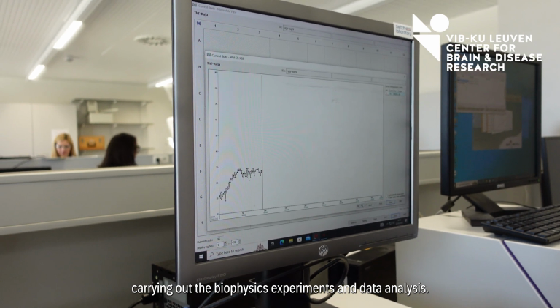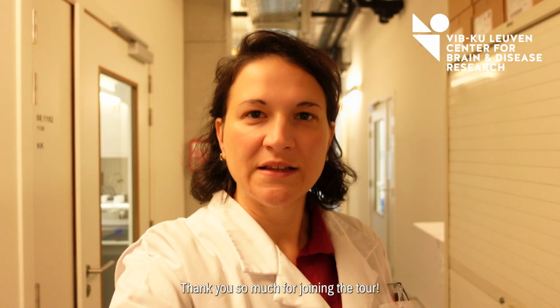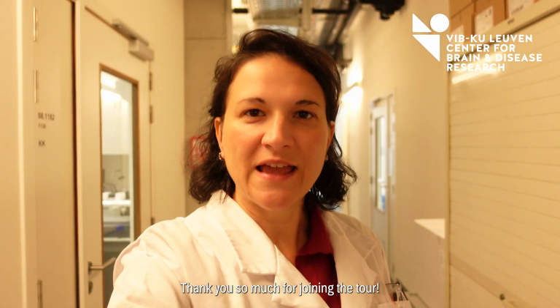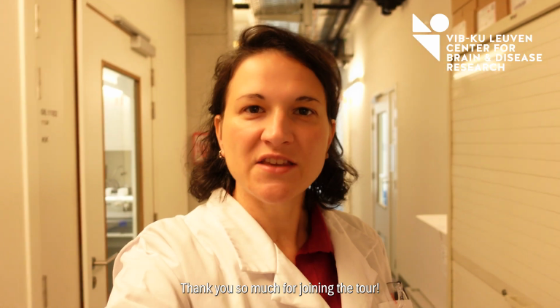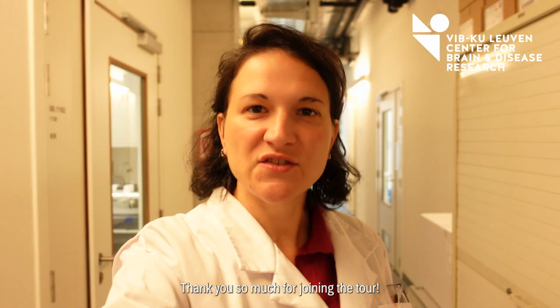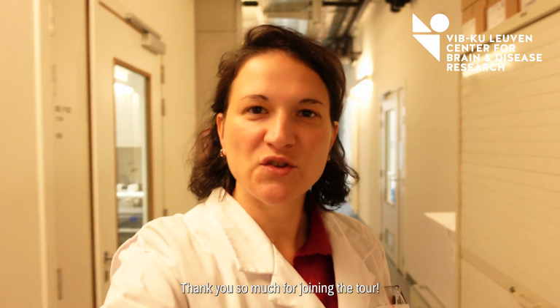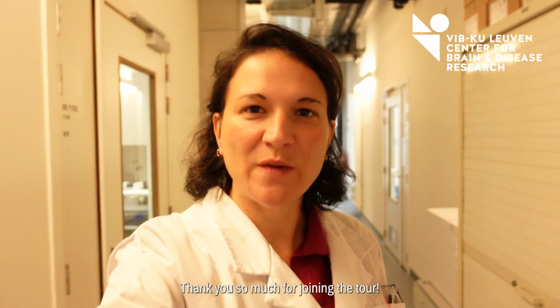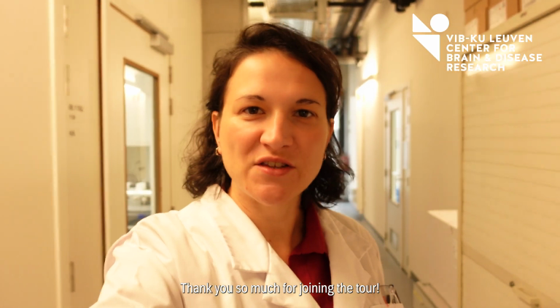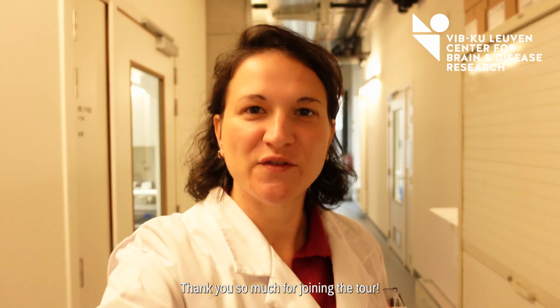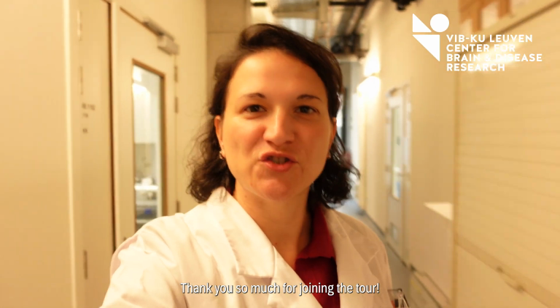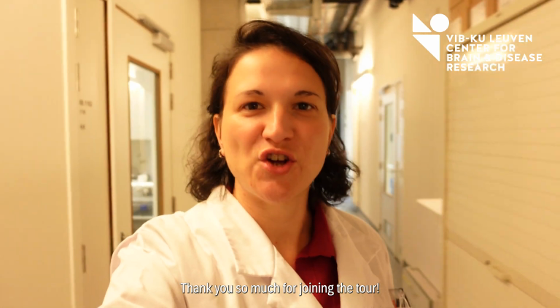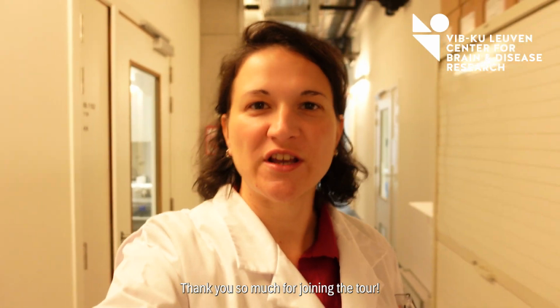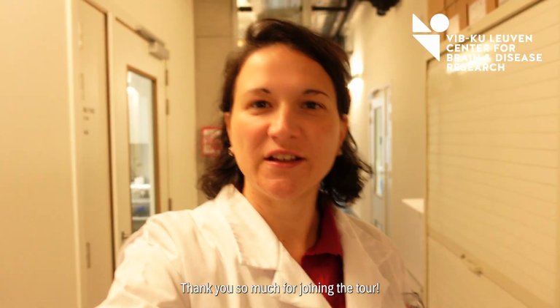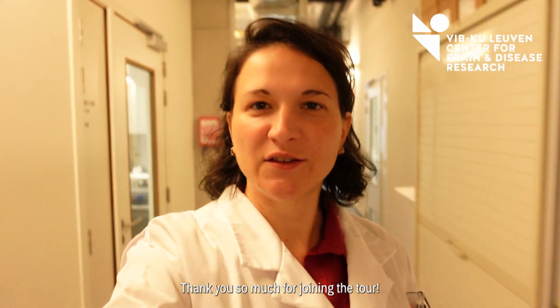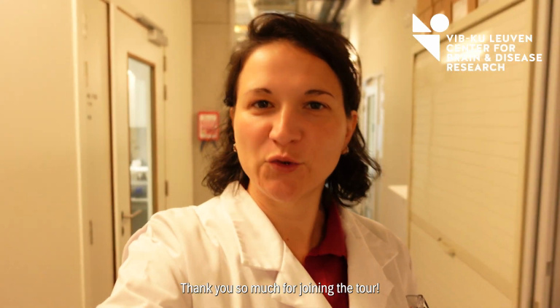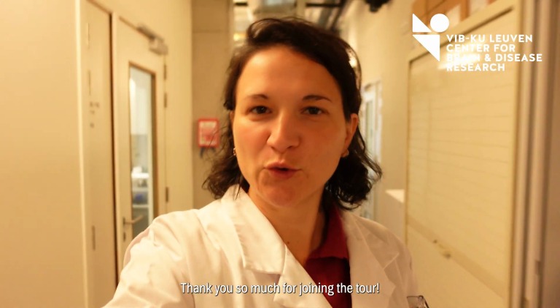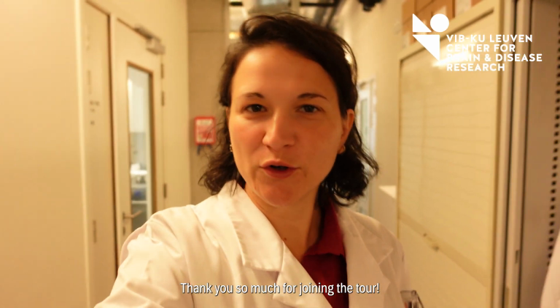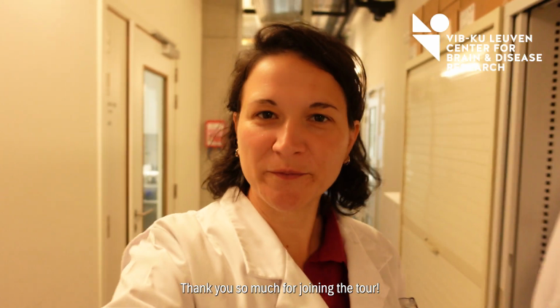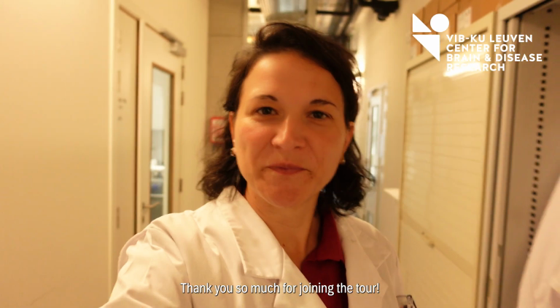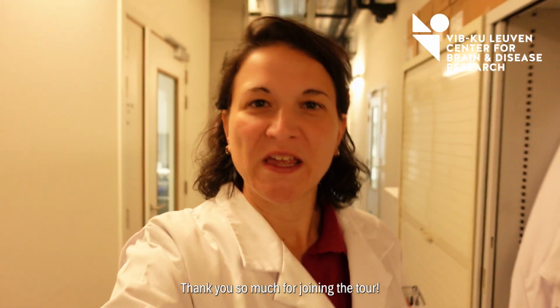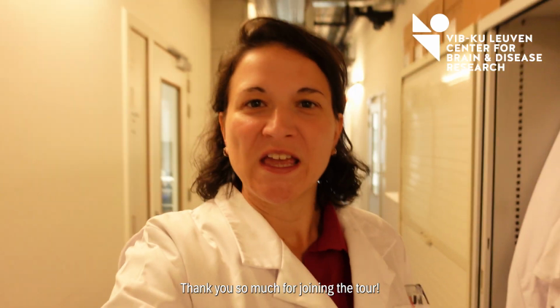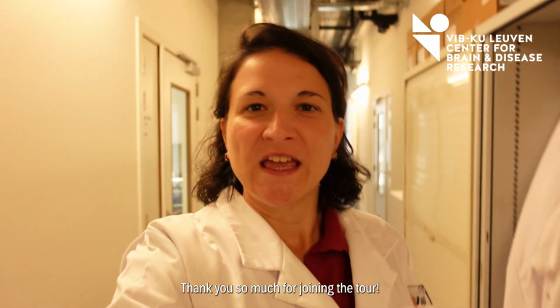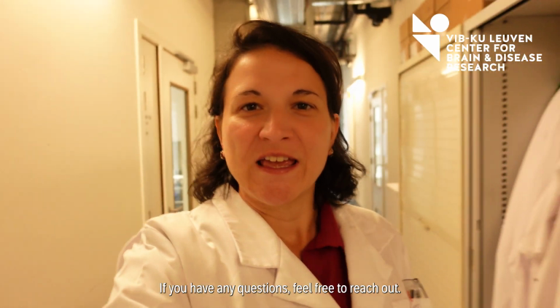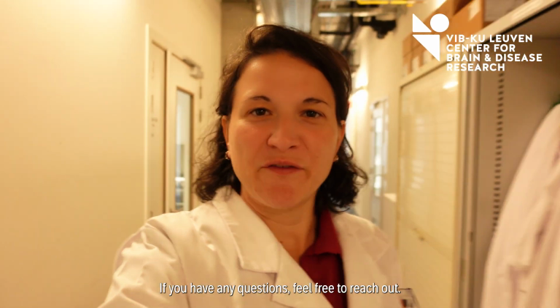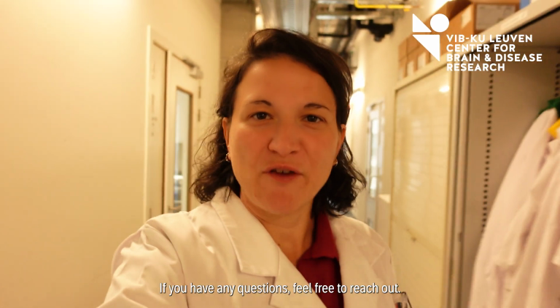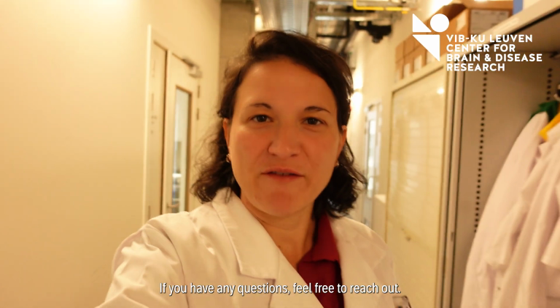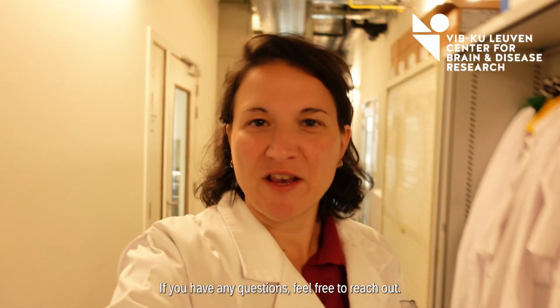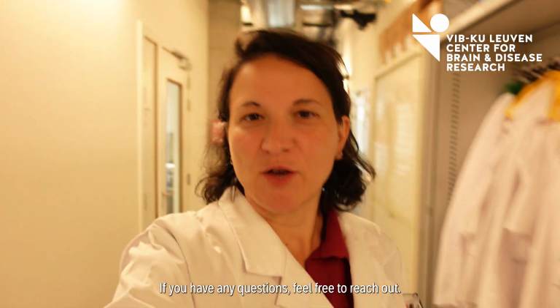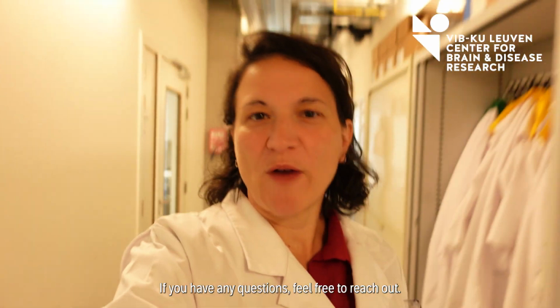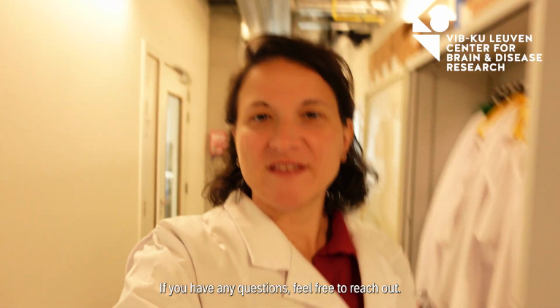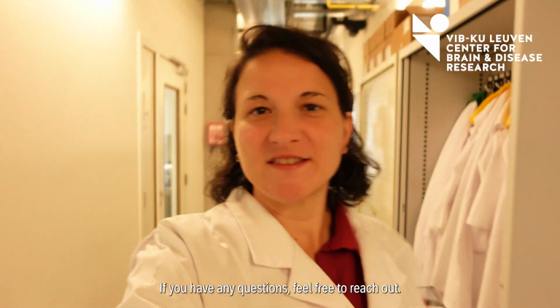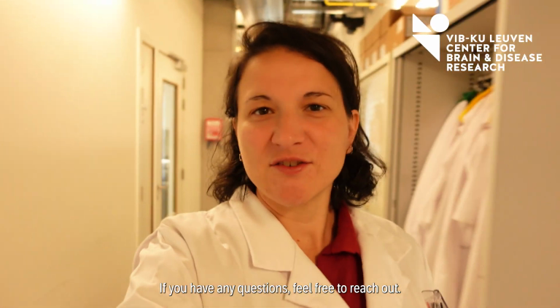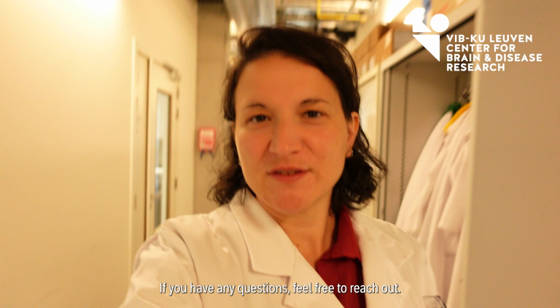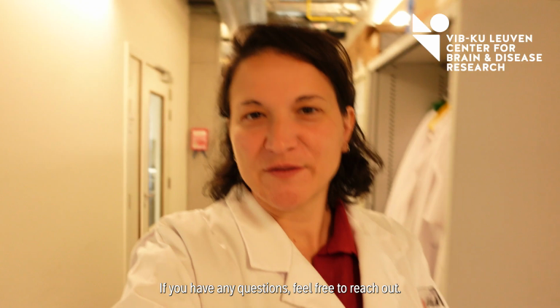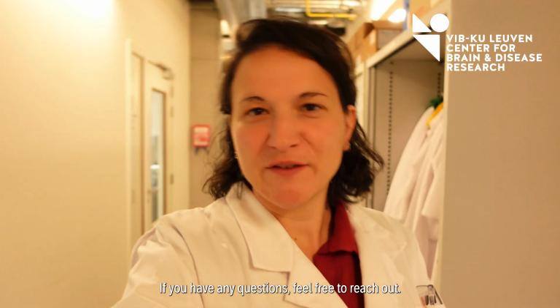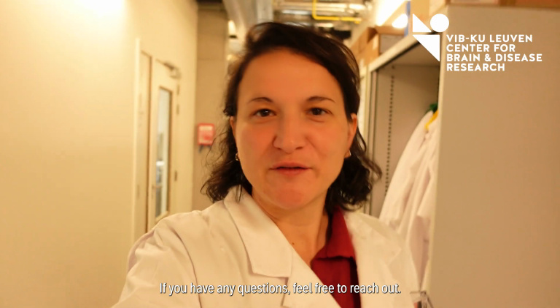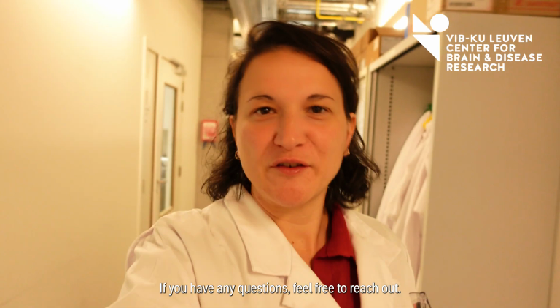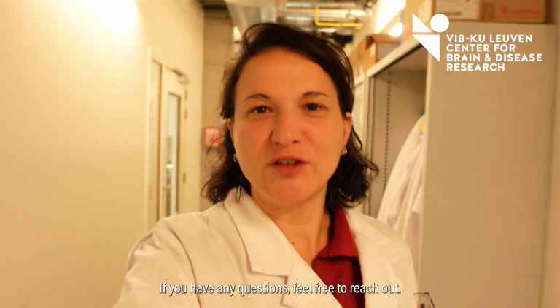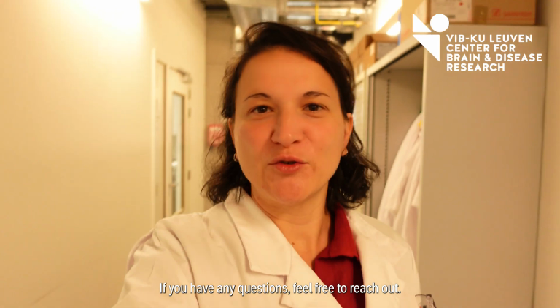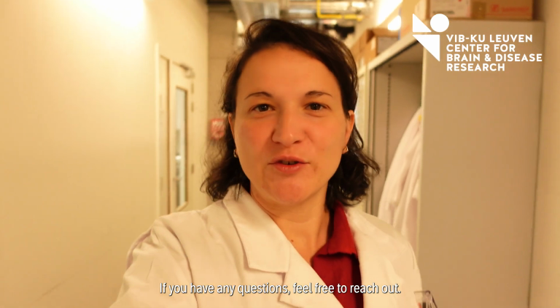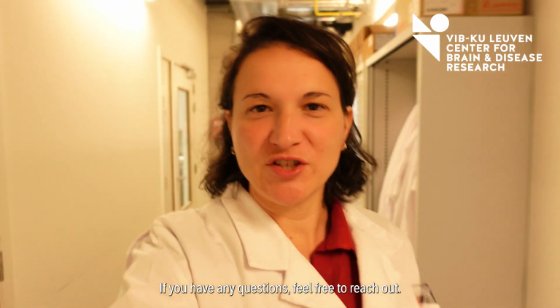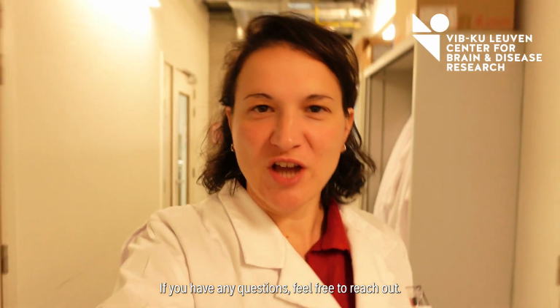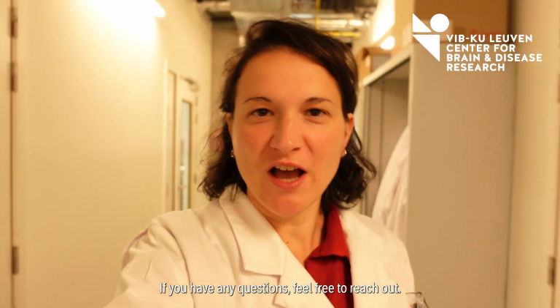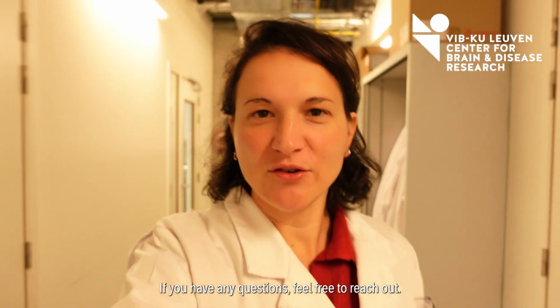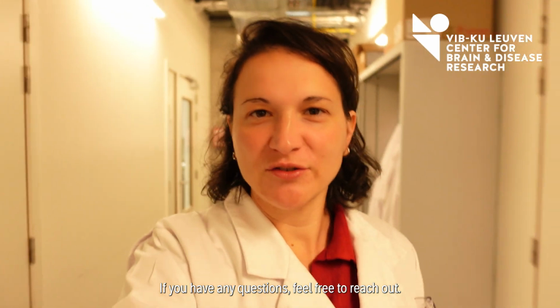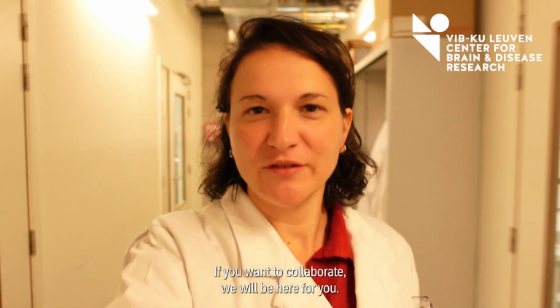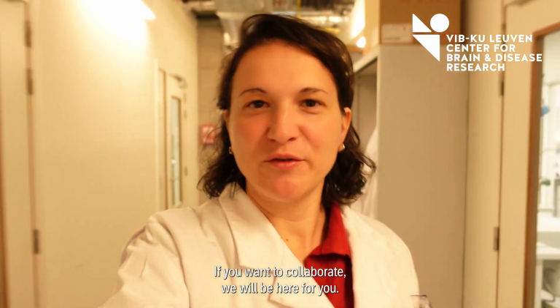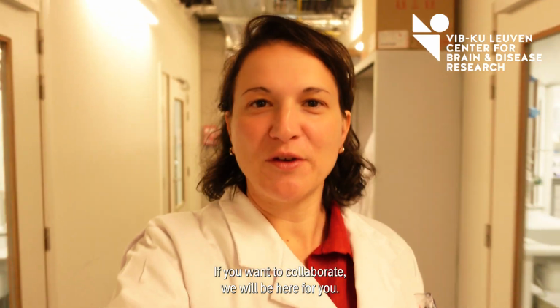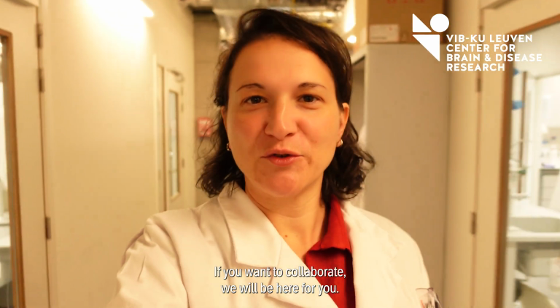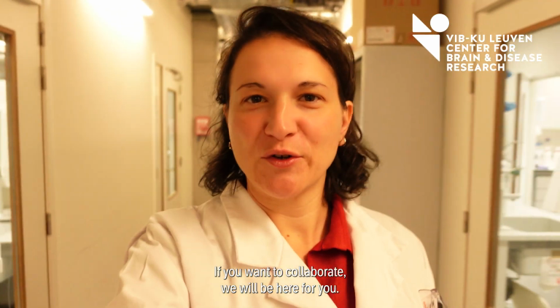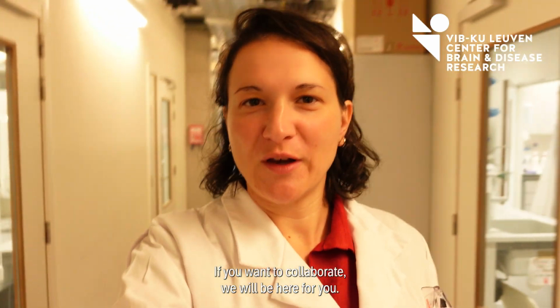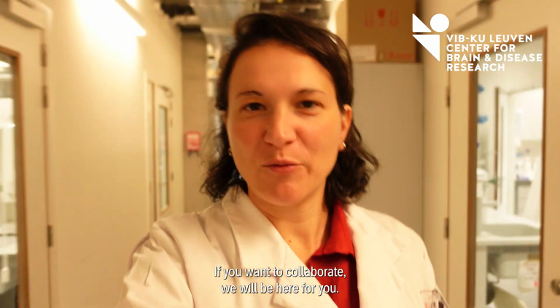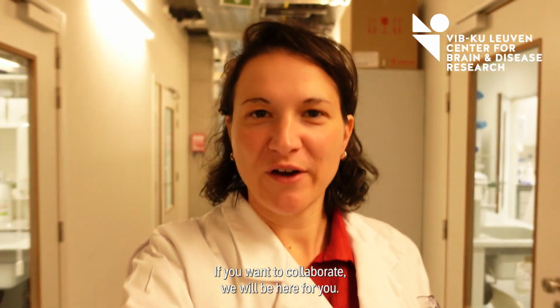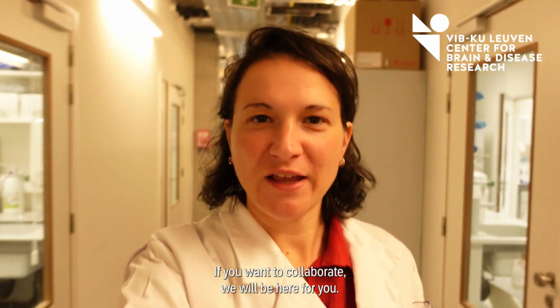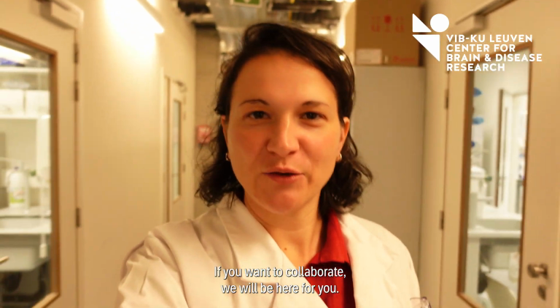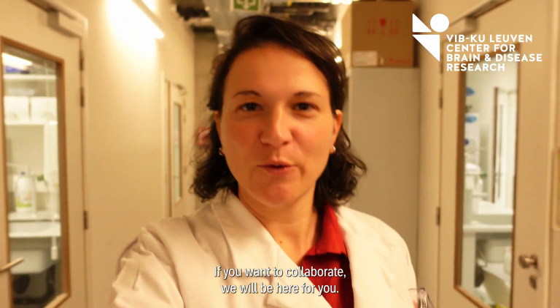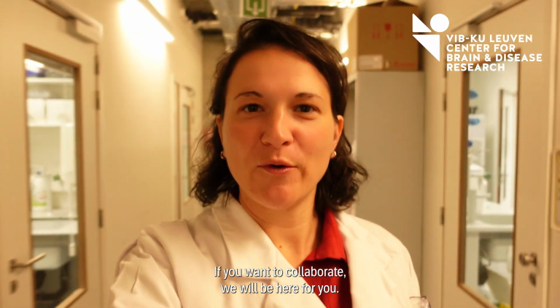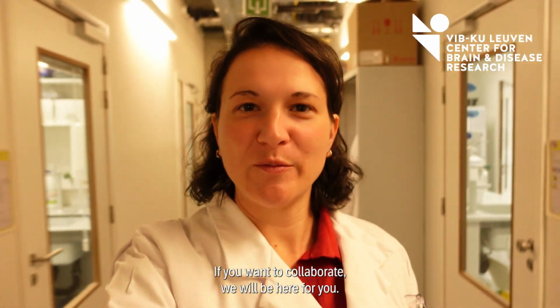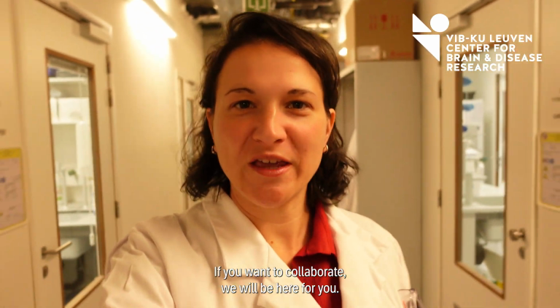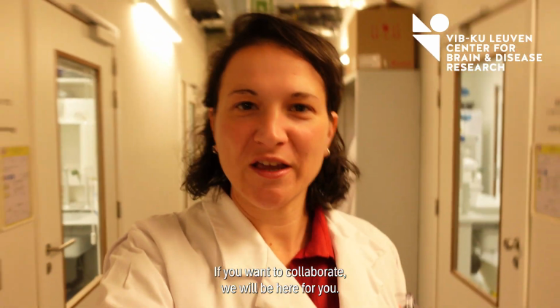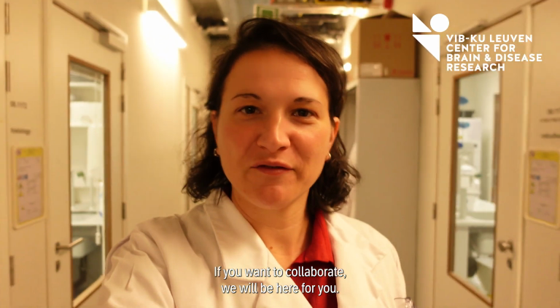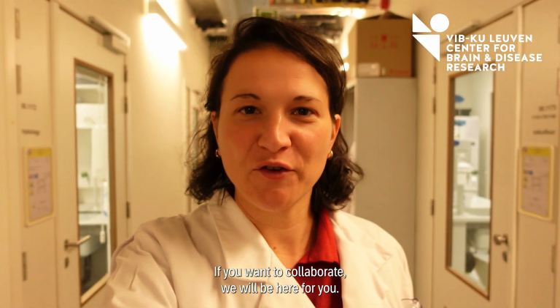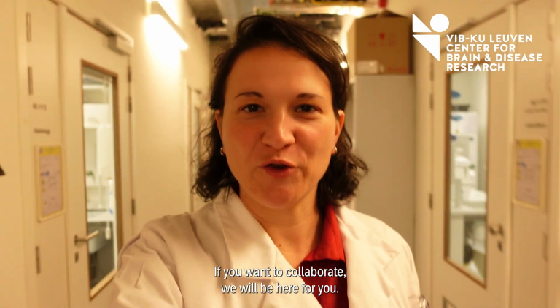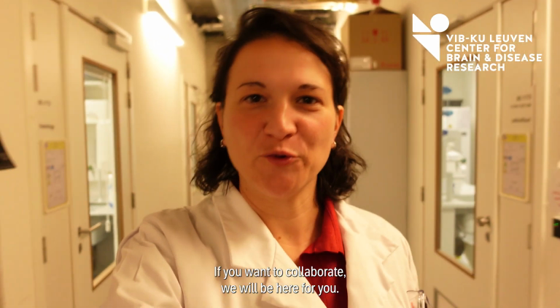Thank you so much for joining the tour. If you have any questions, feel free to reach out. If you want to collaborate, we will be here for you.